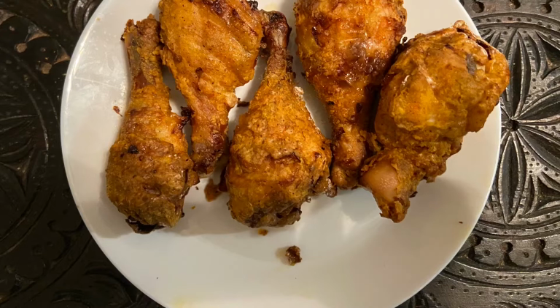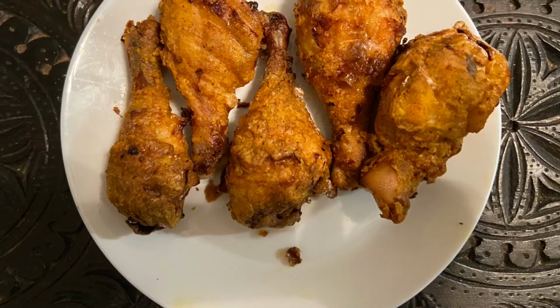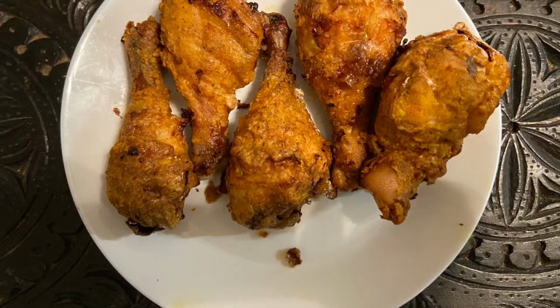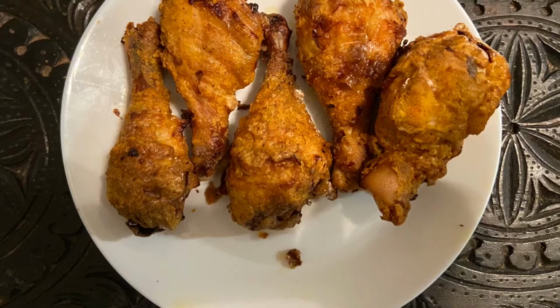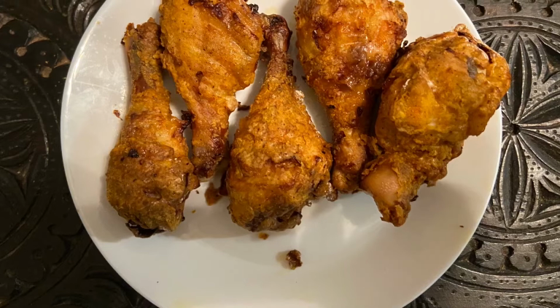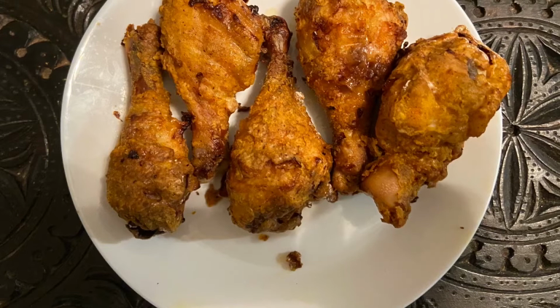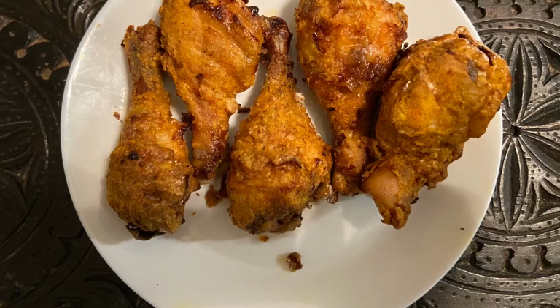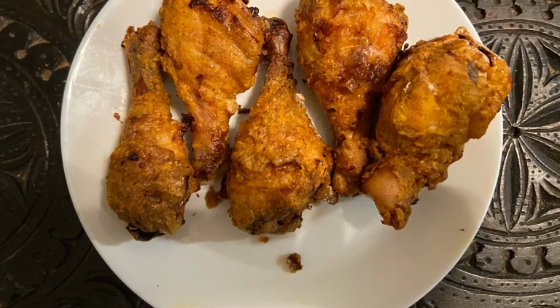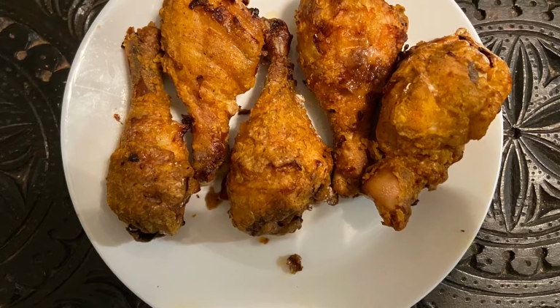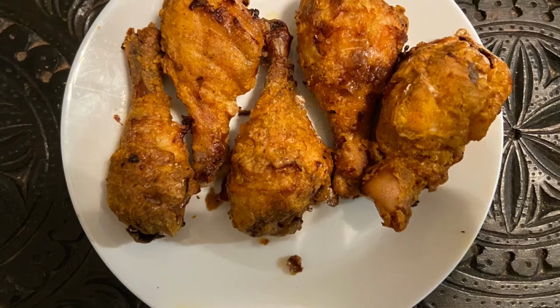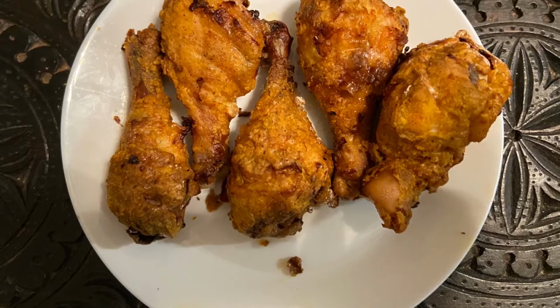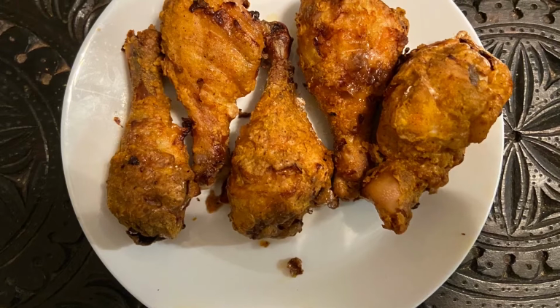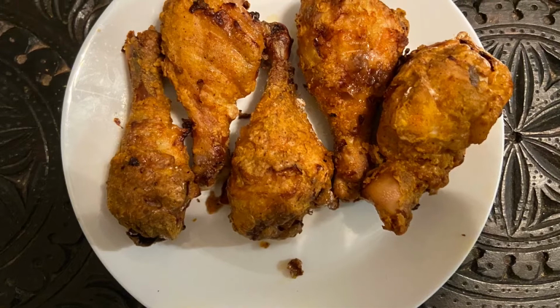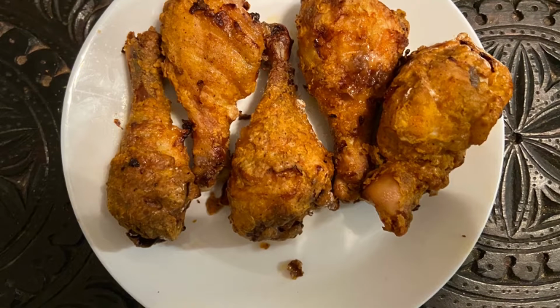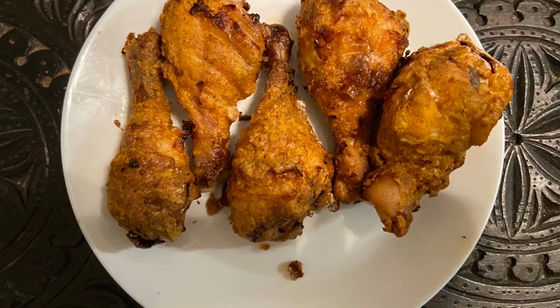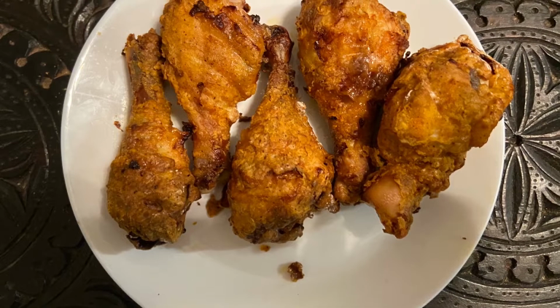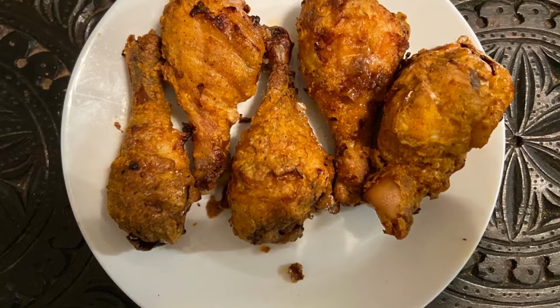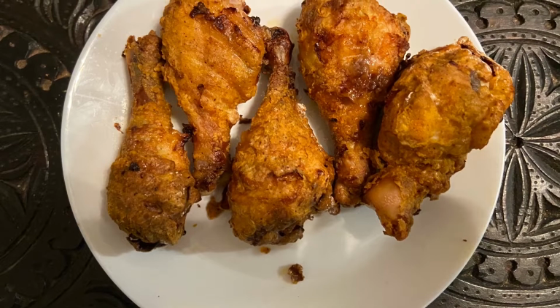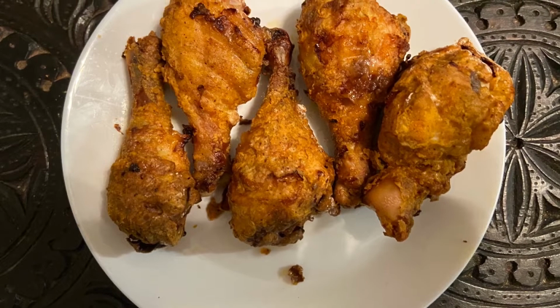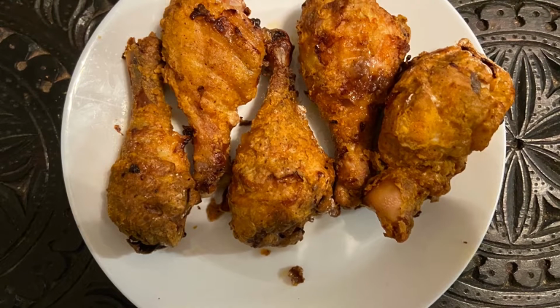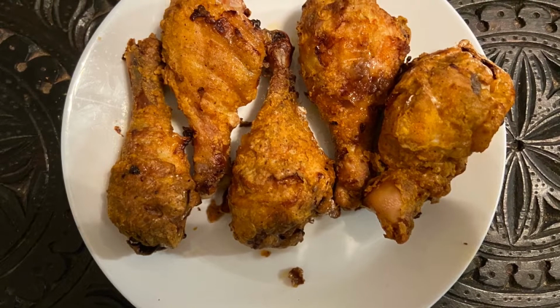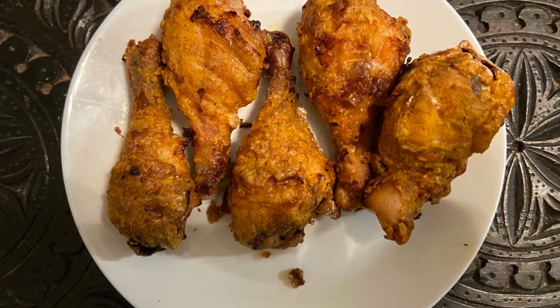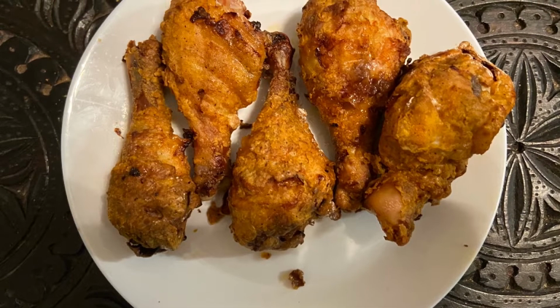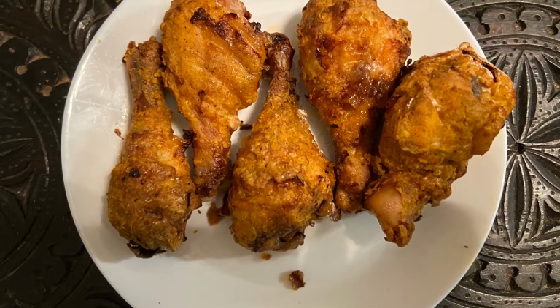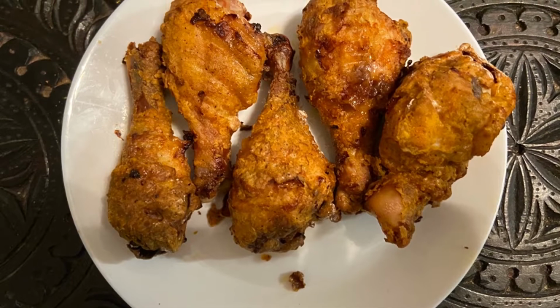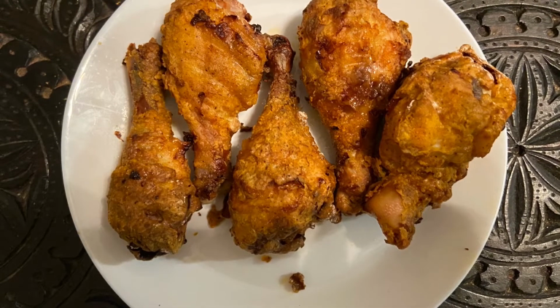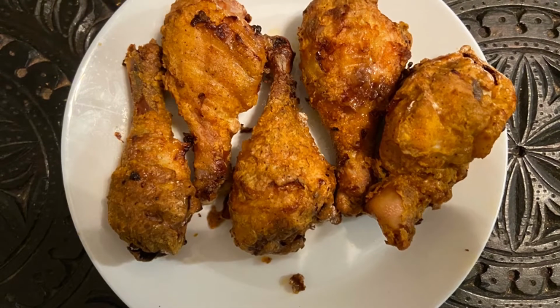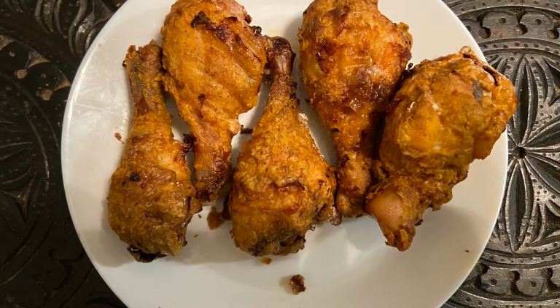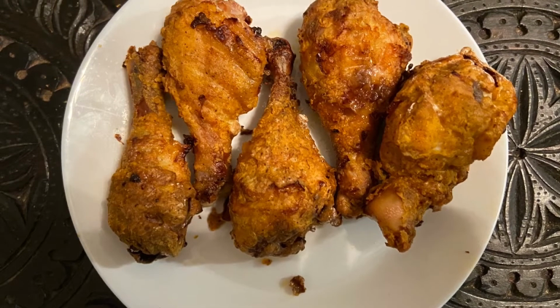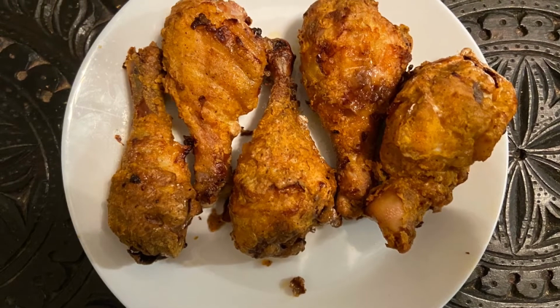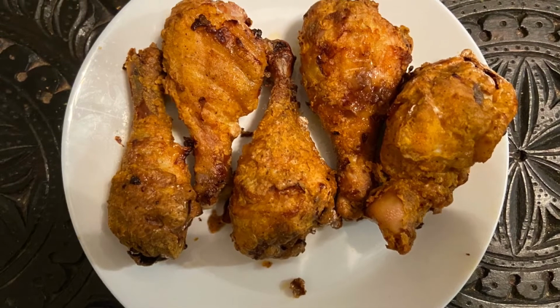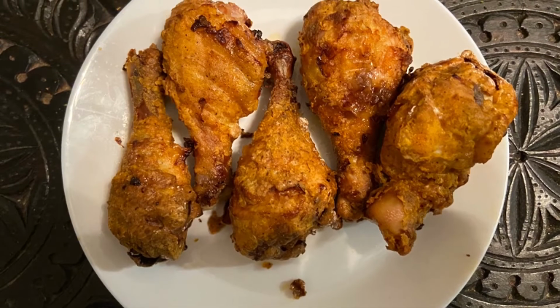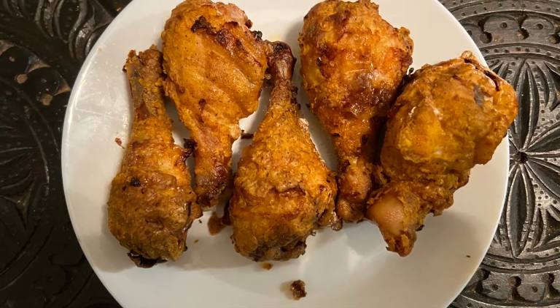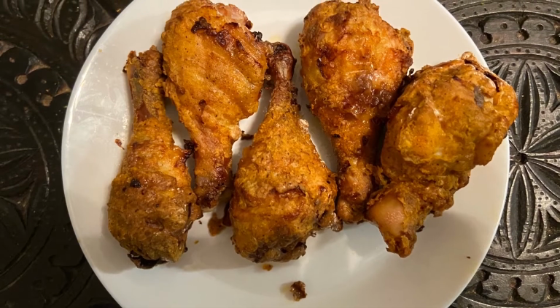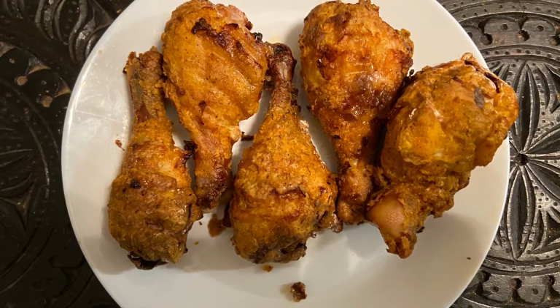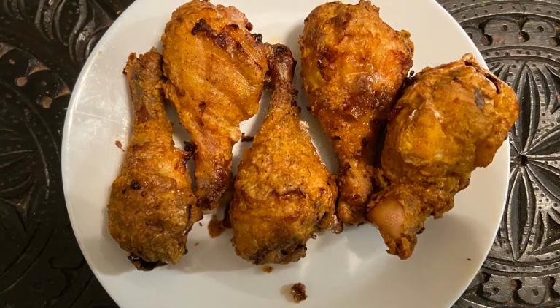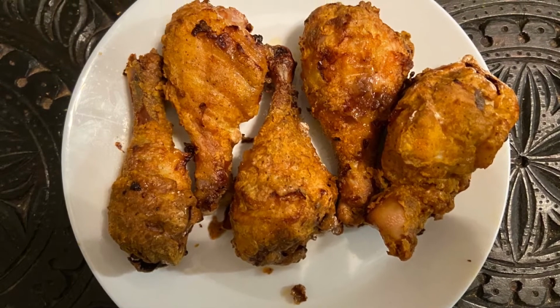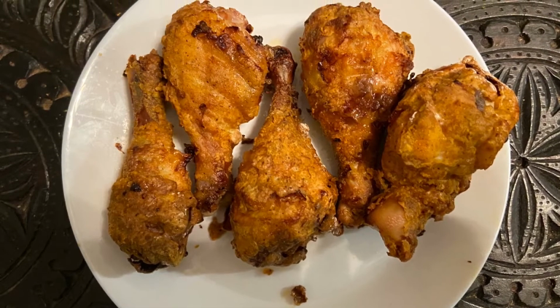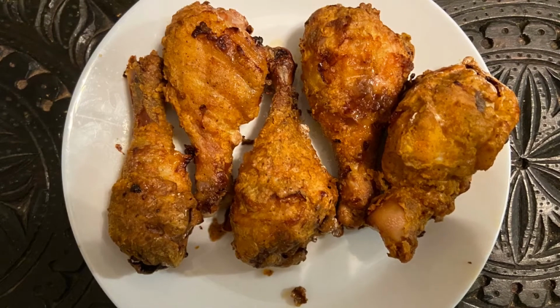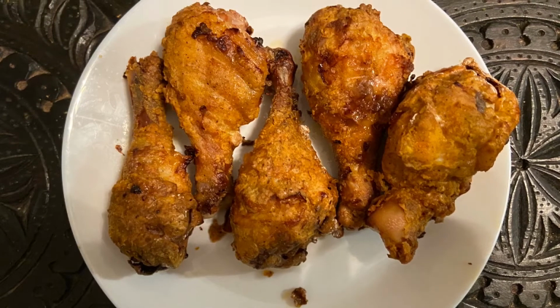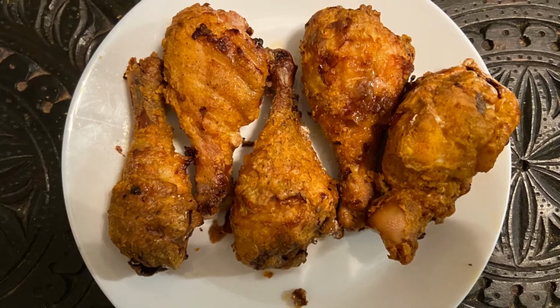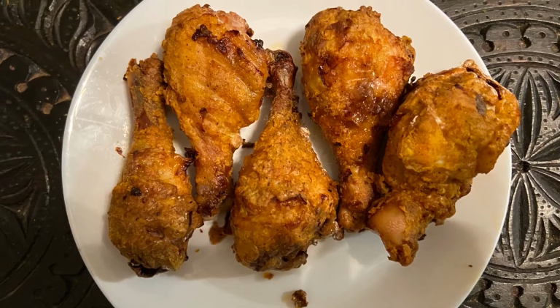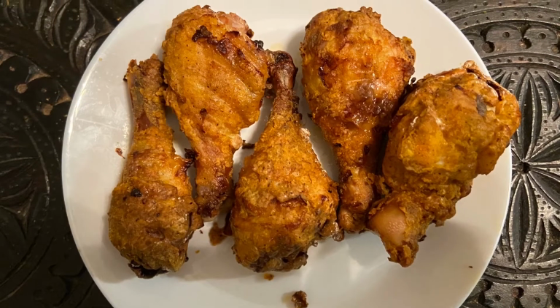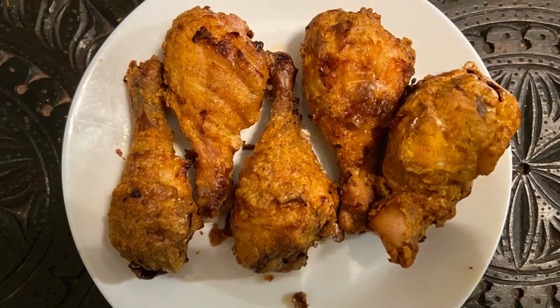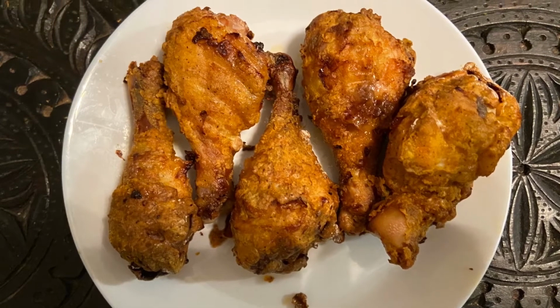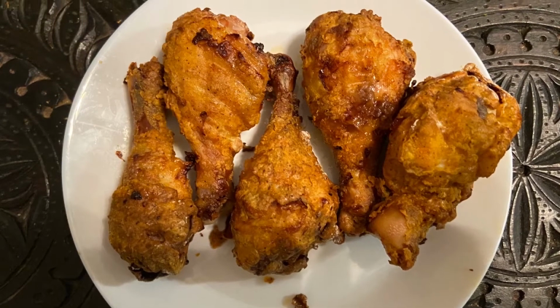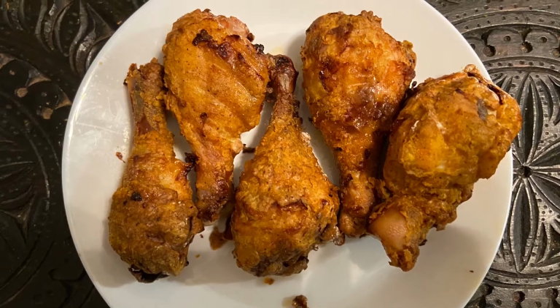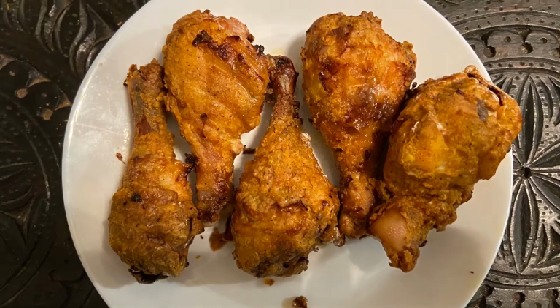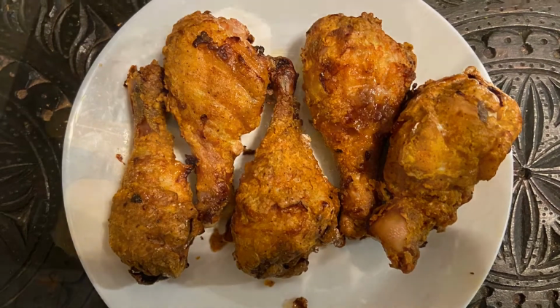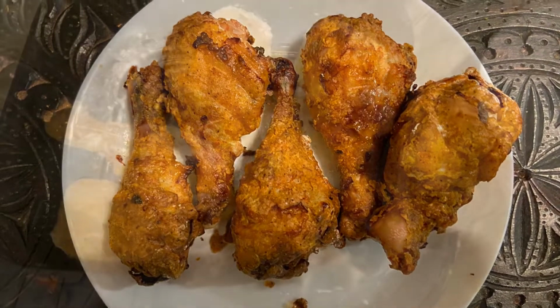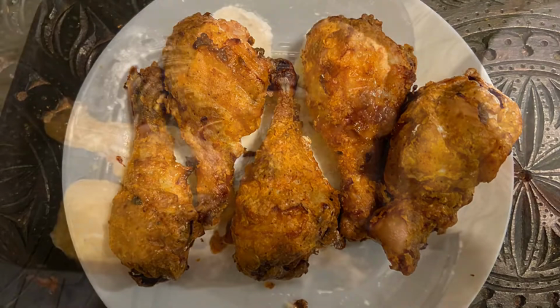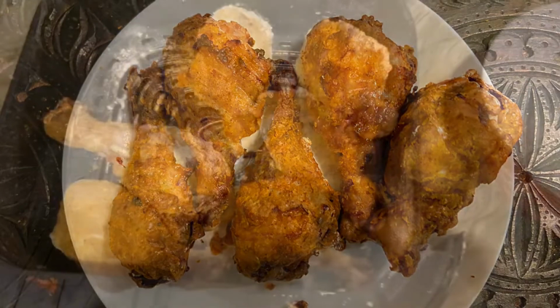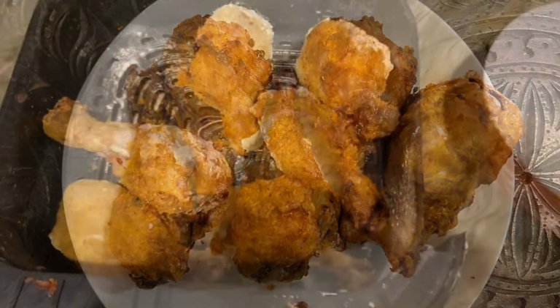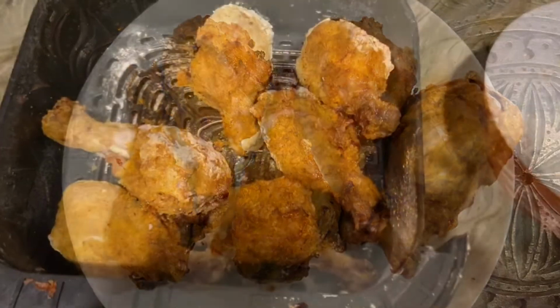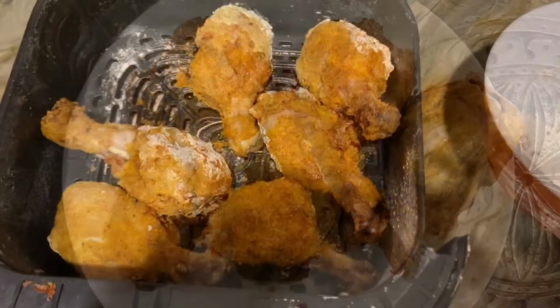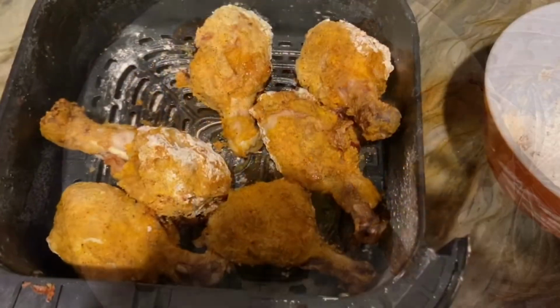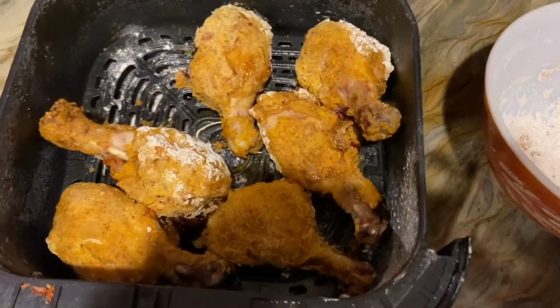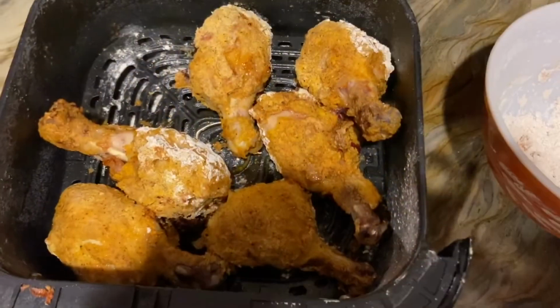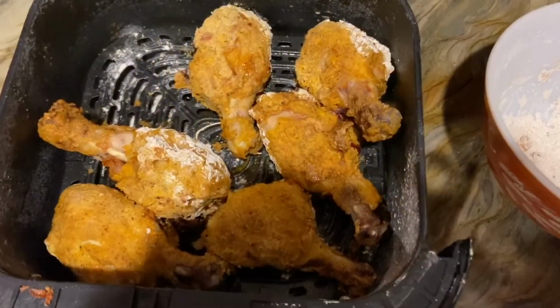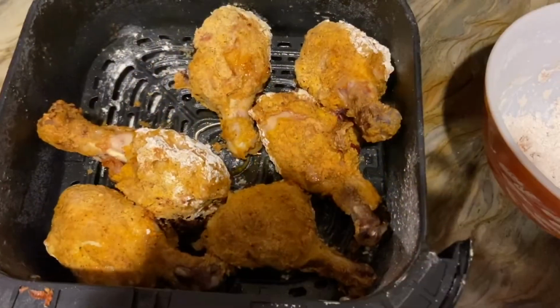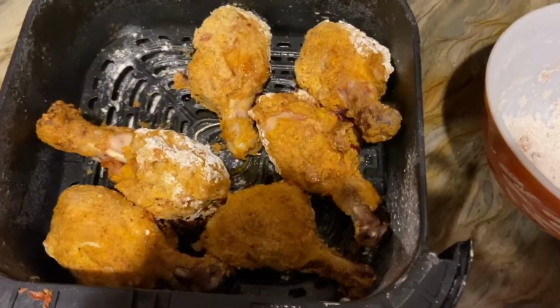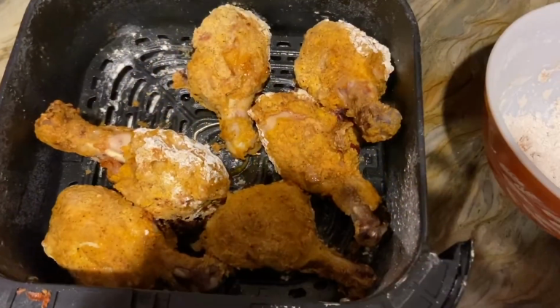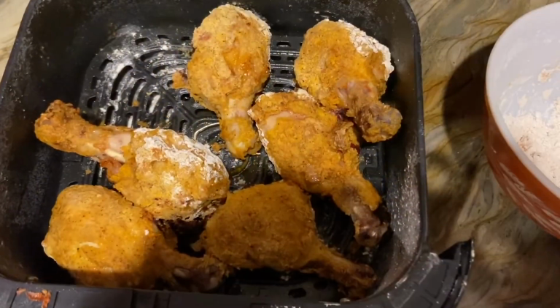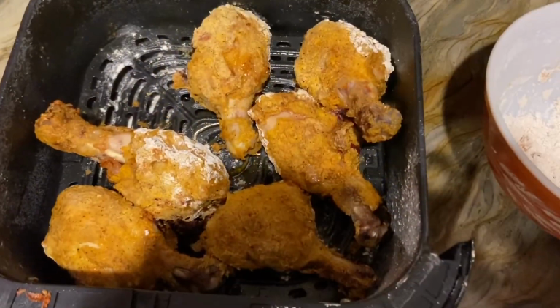Welcome and thank you for visiting my channel. We are making air fried chicken today.